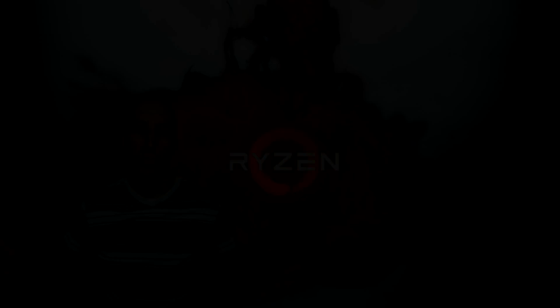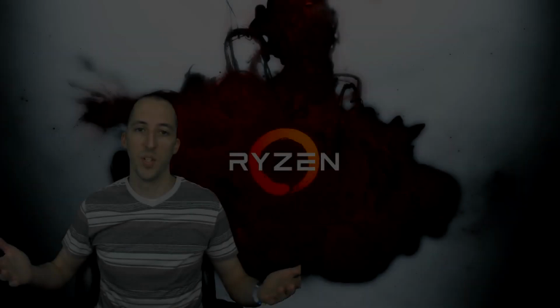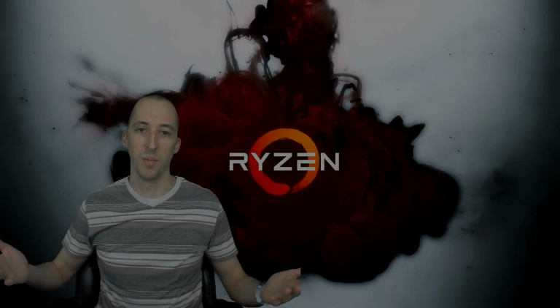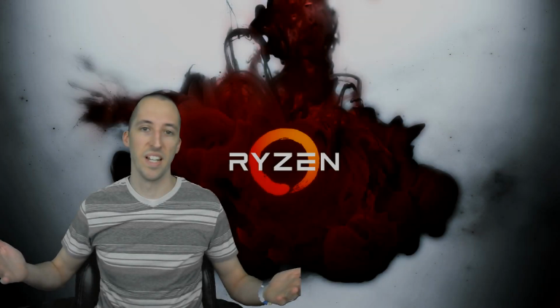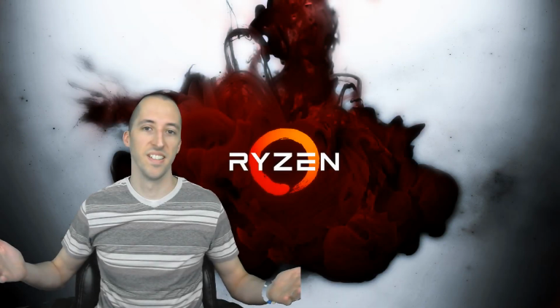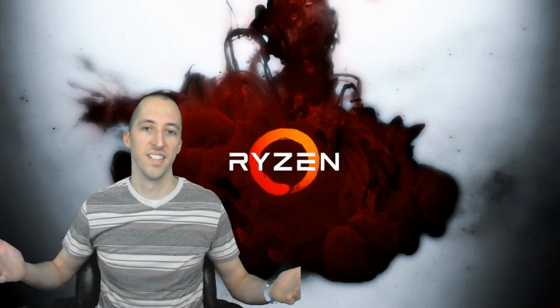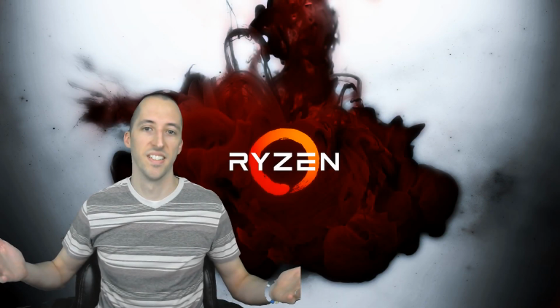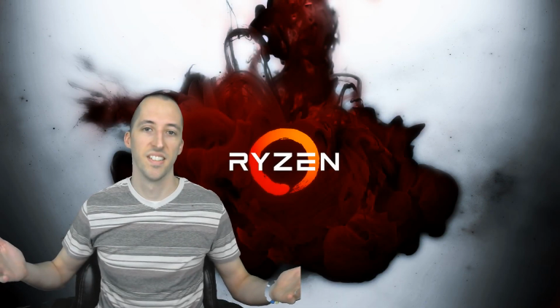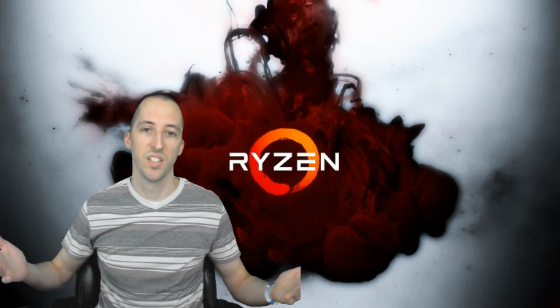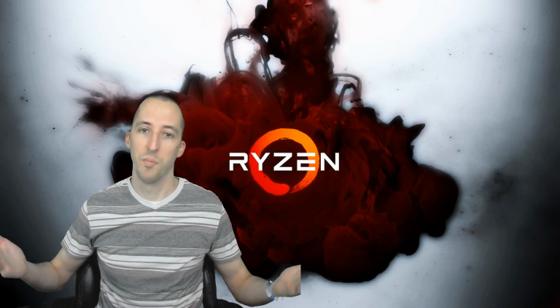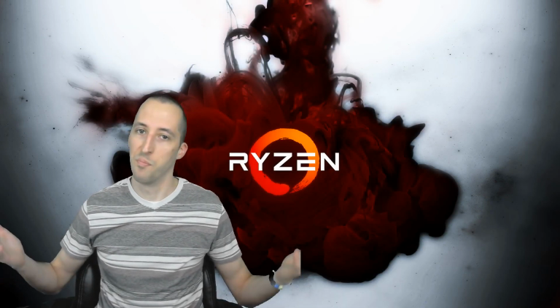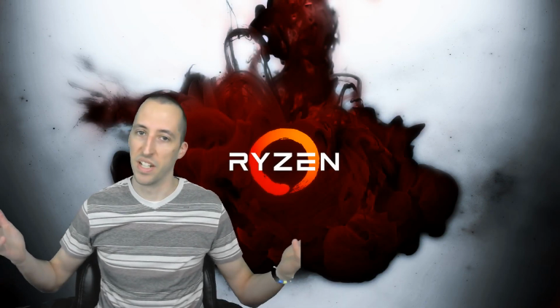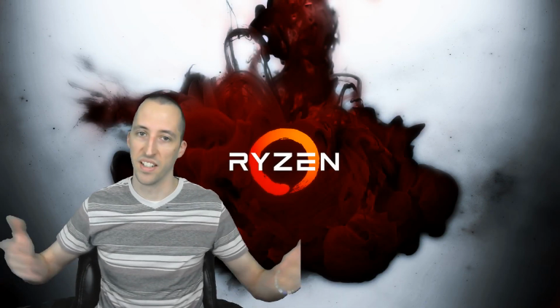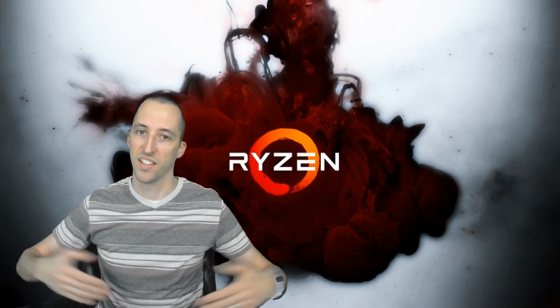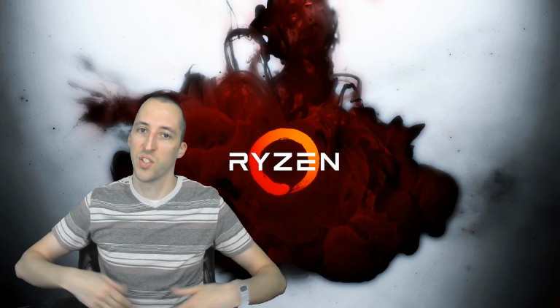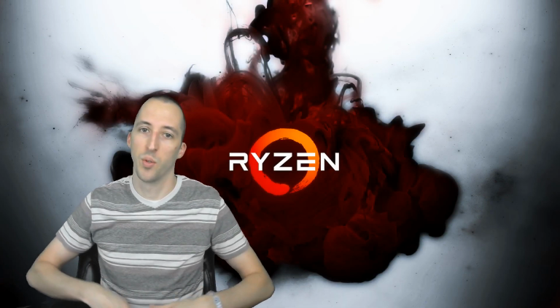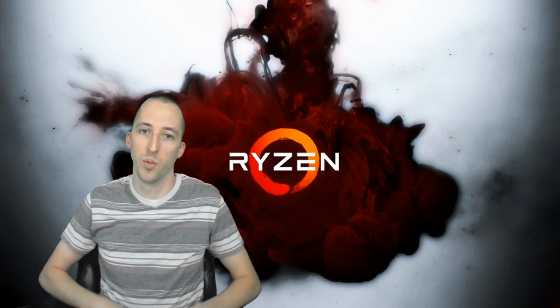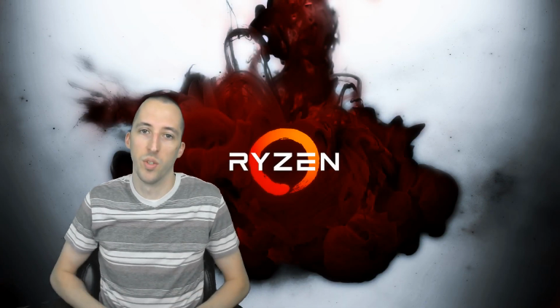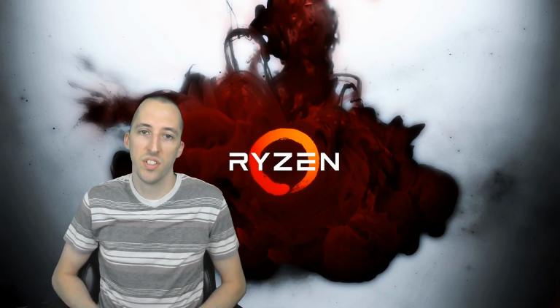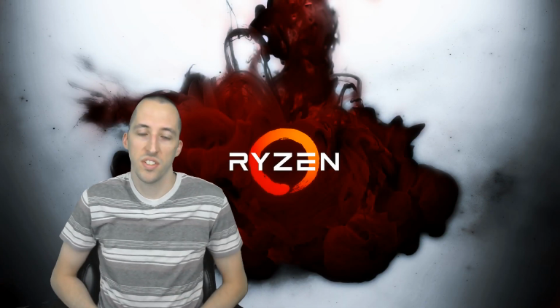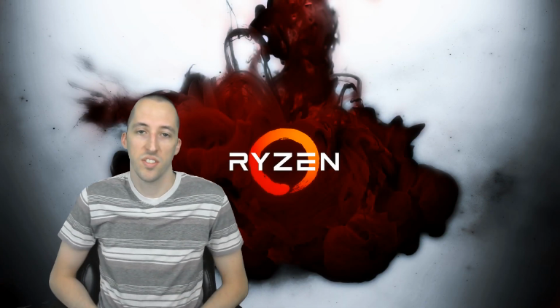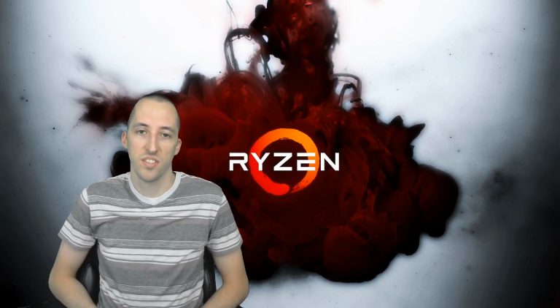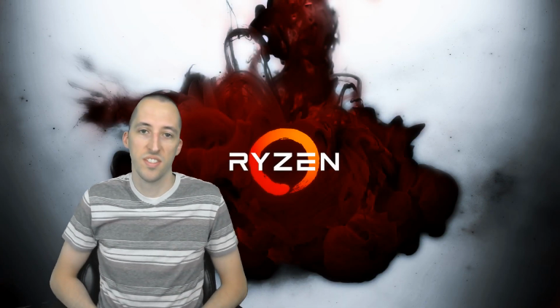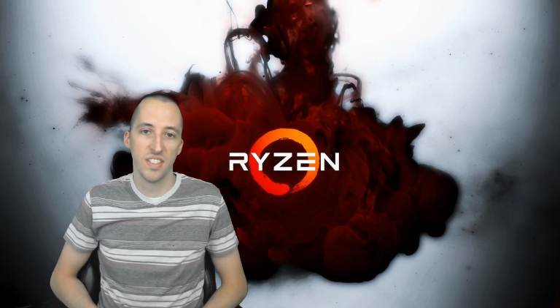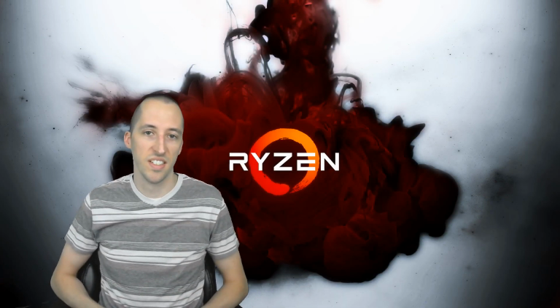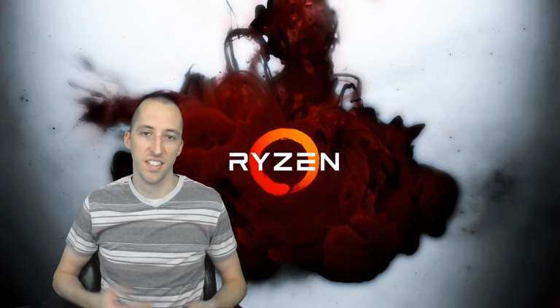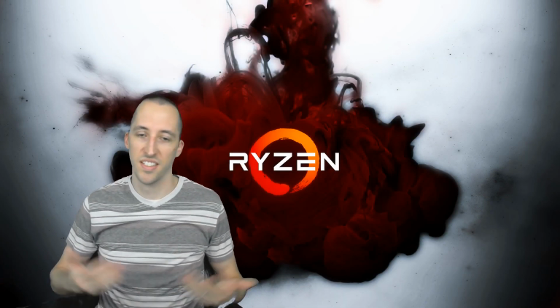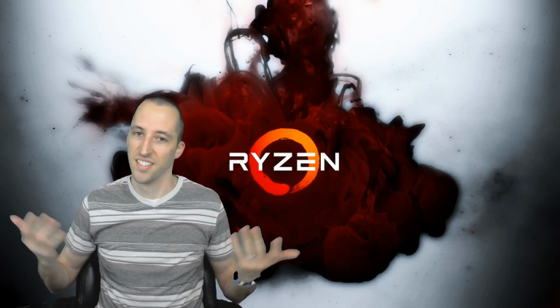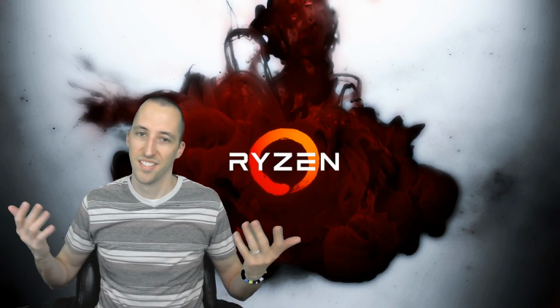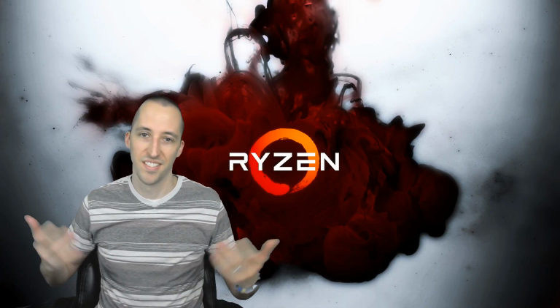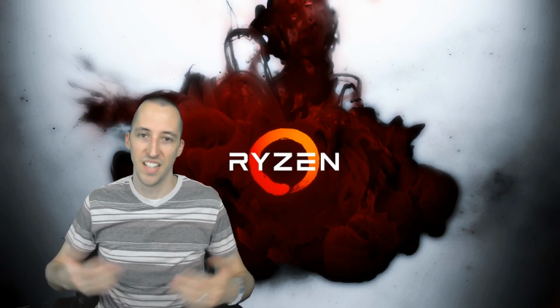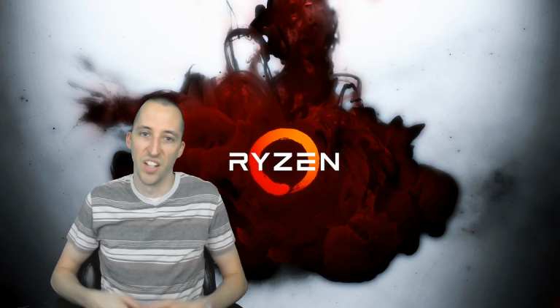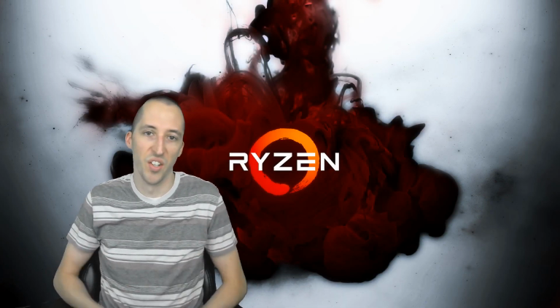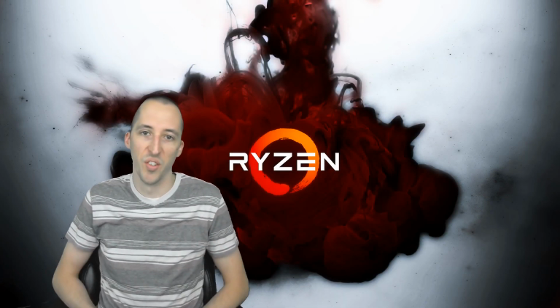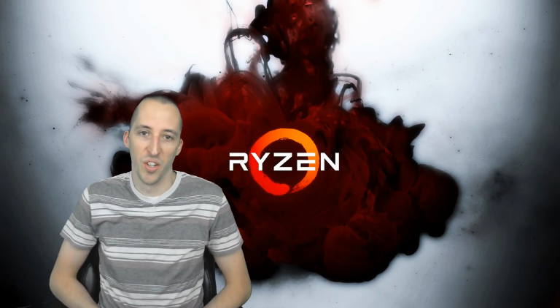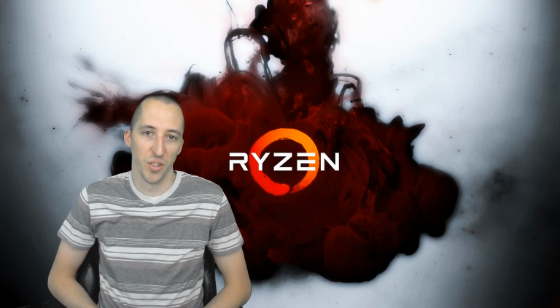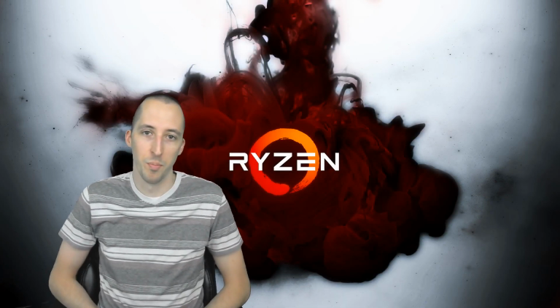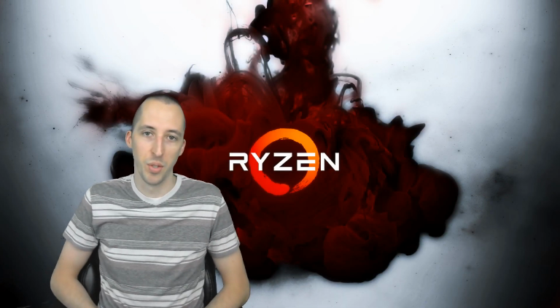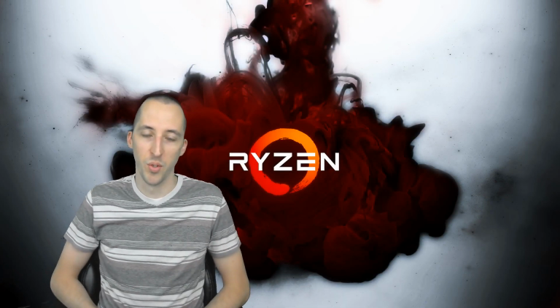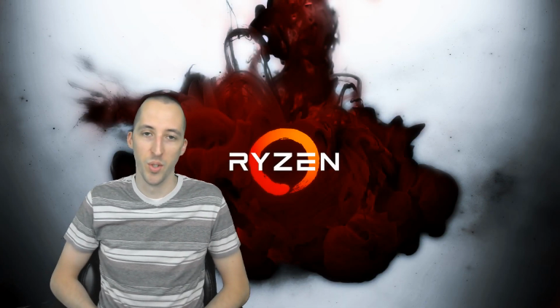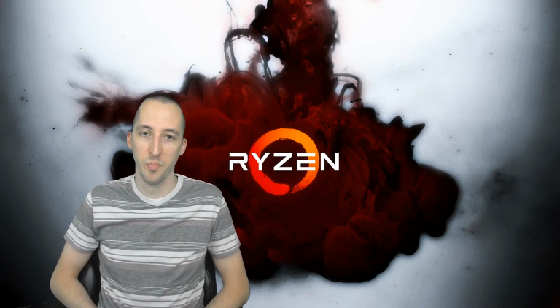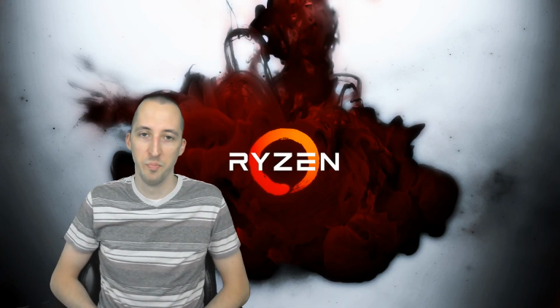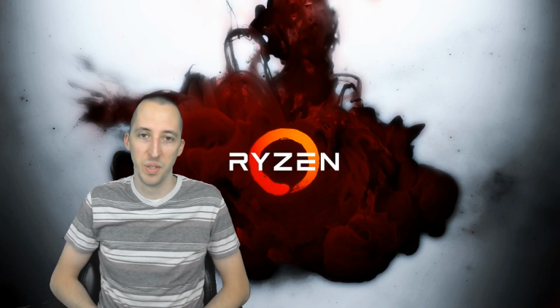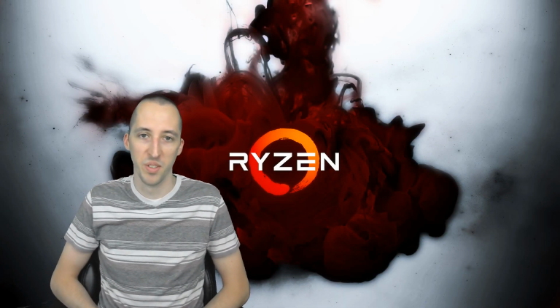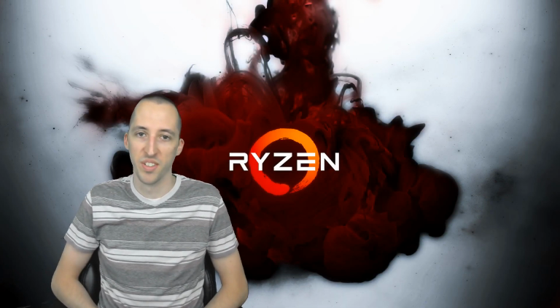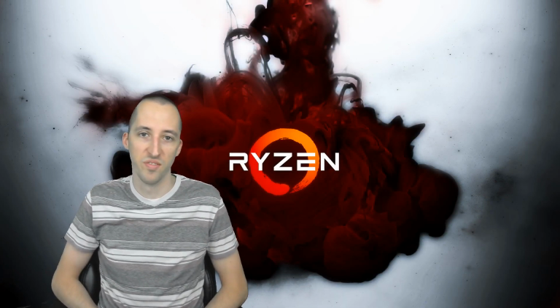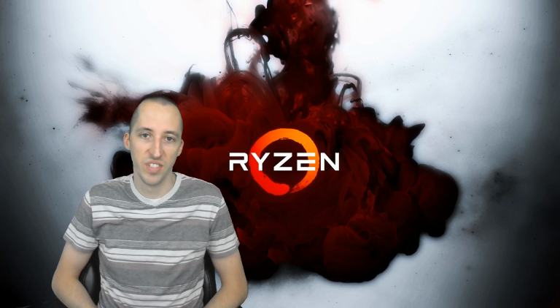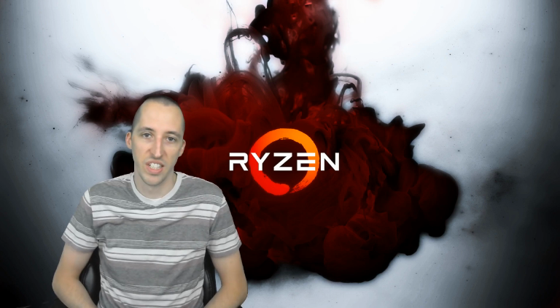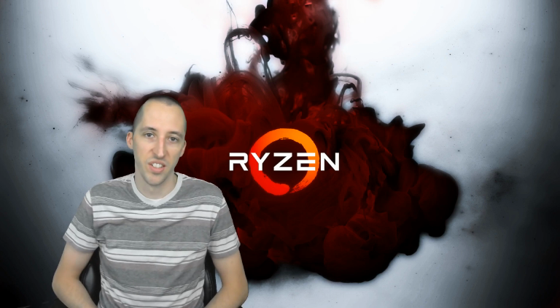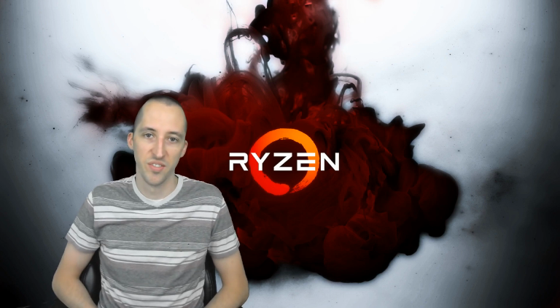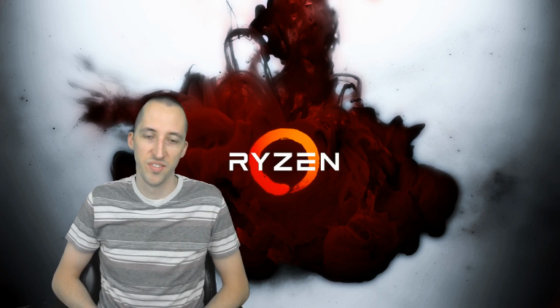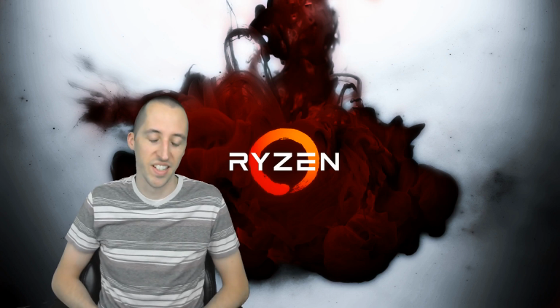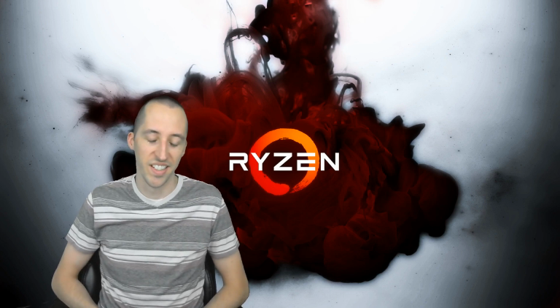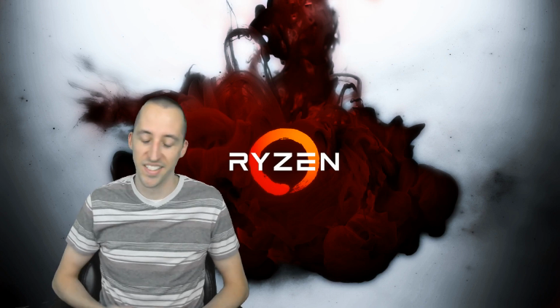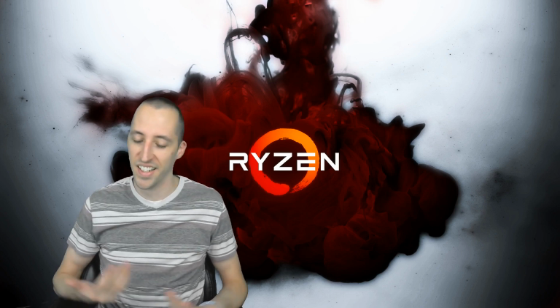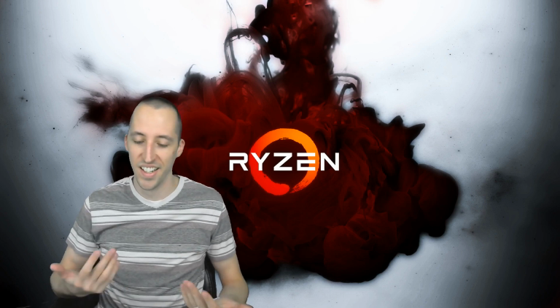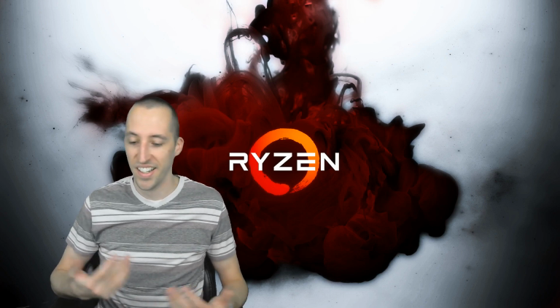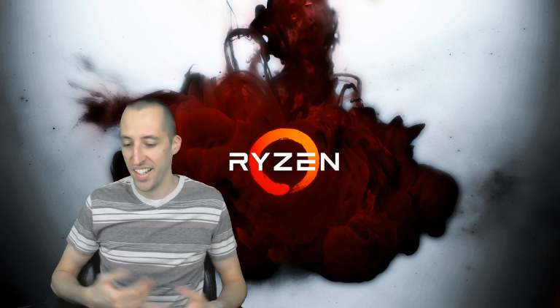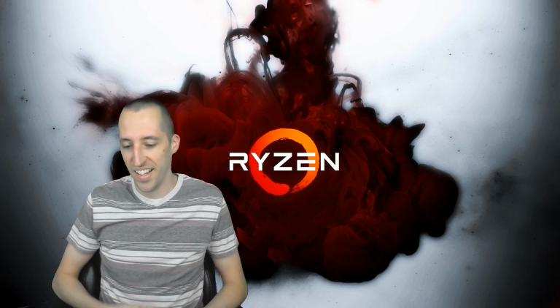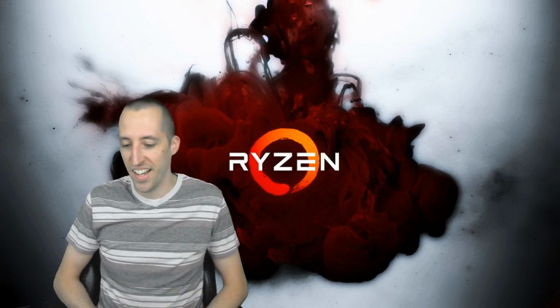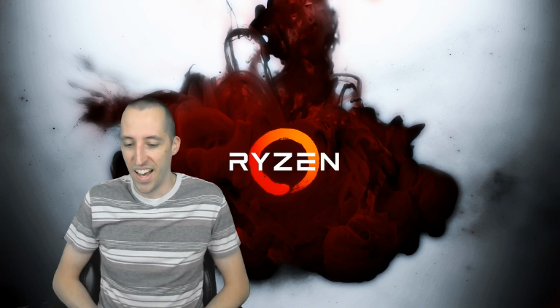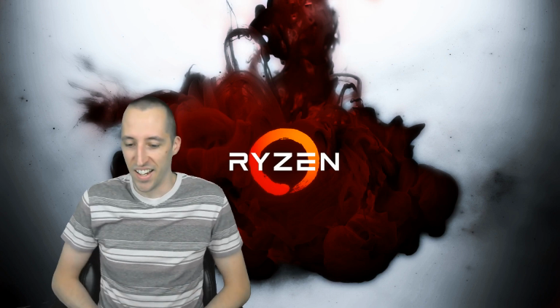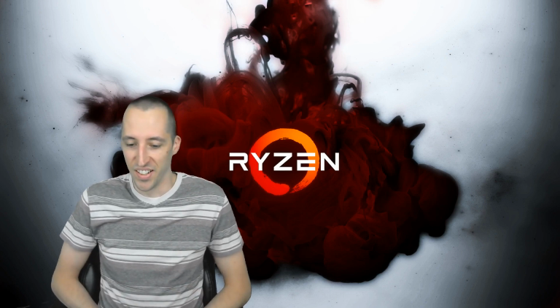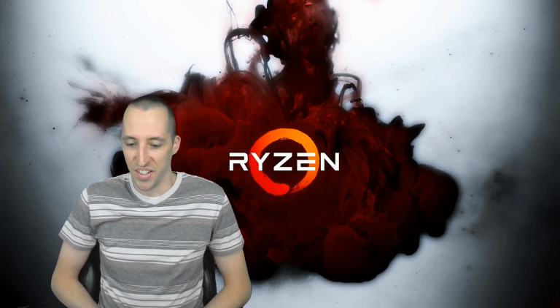What's up guys? It's MedigX21, another computer building video.